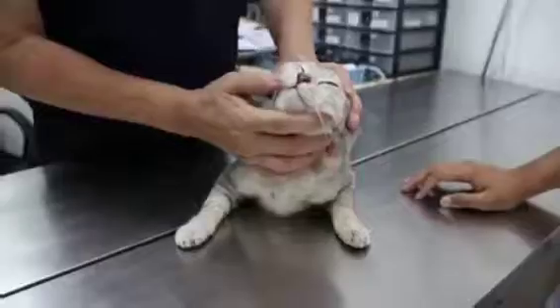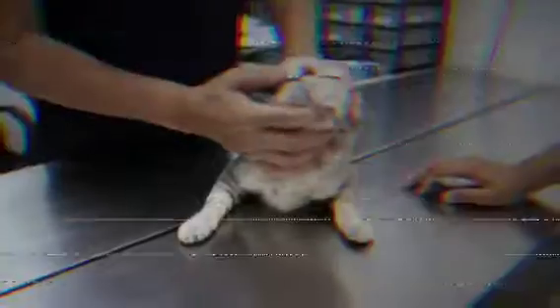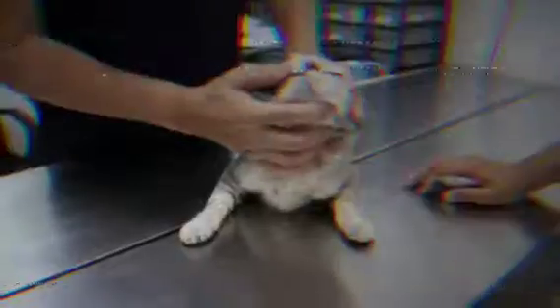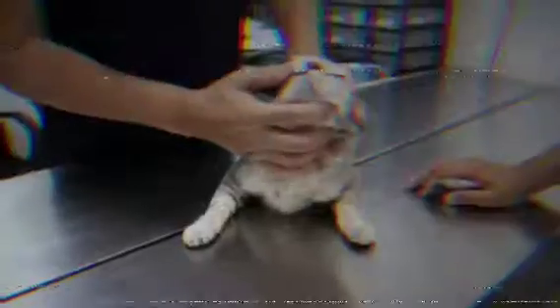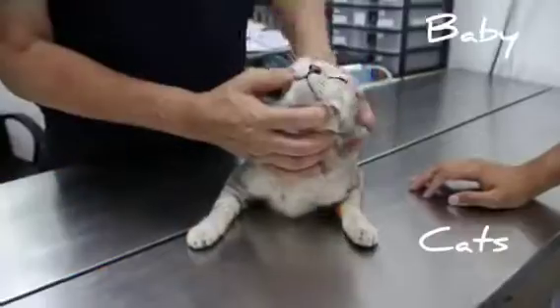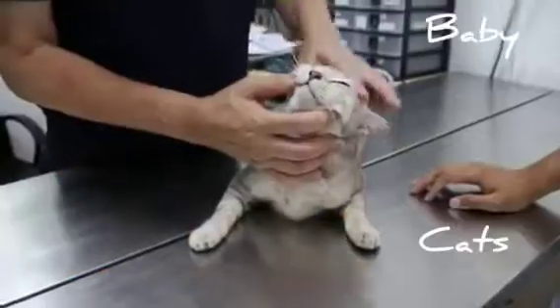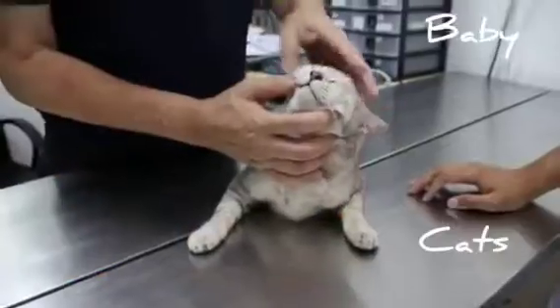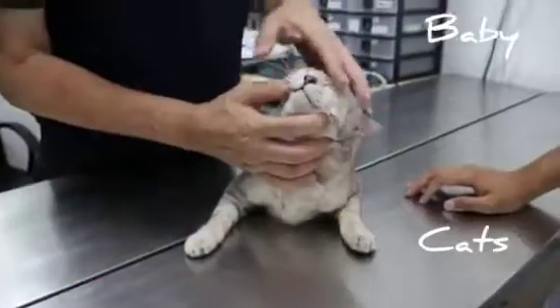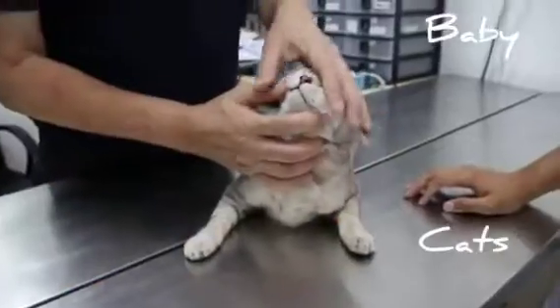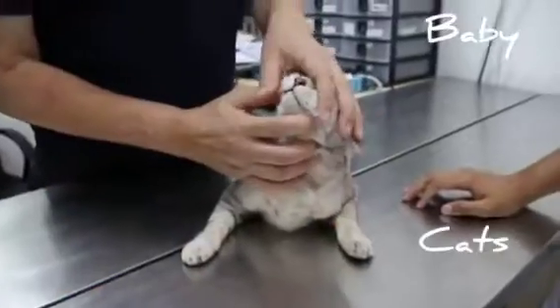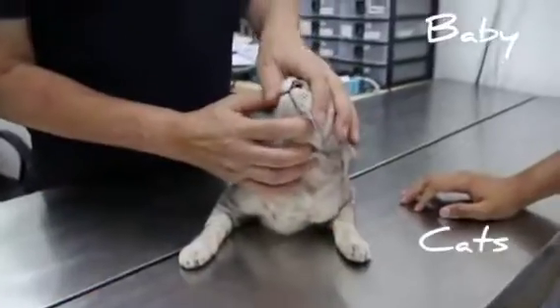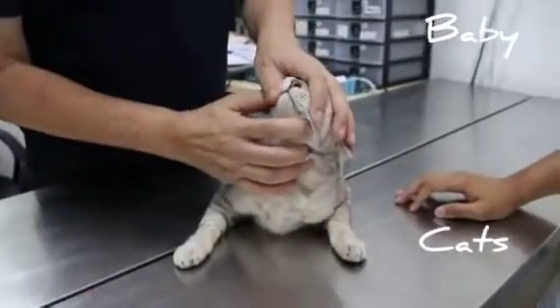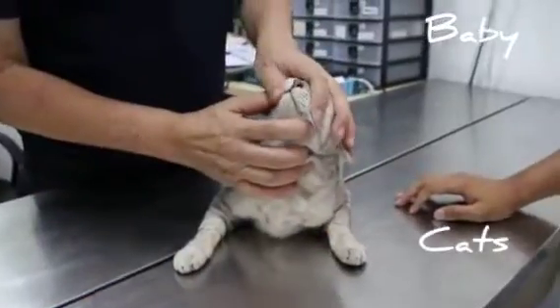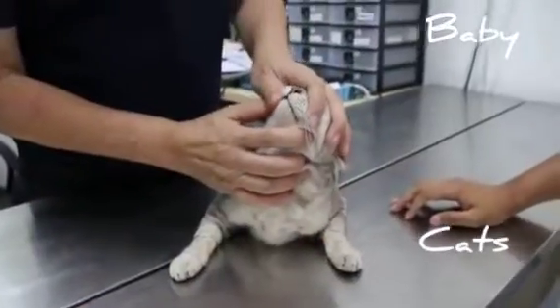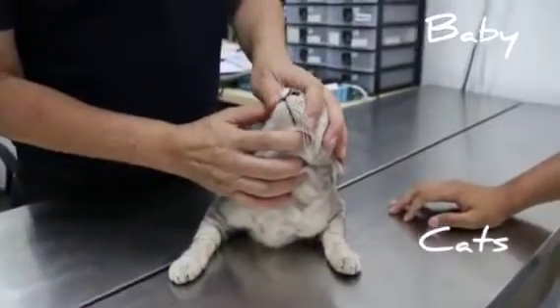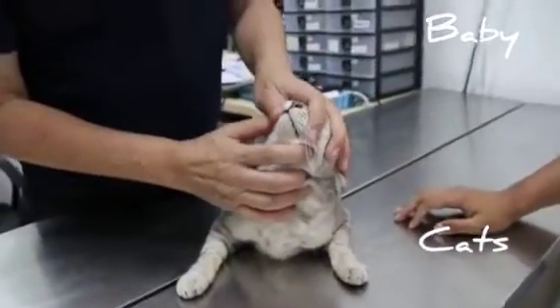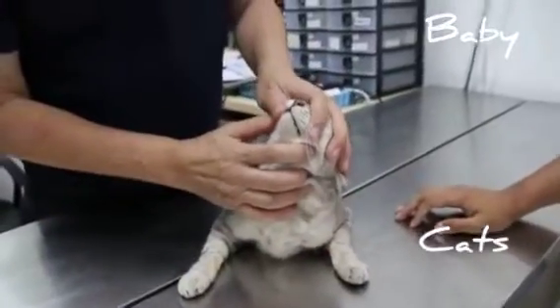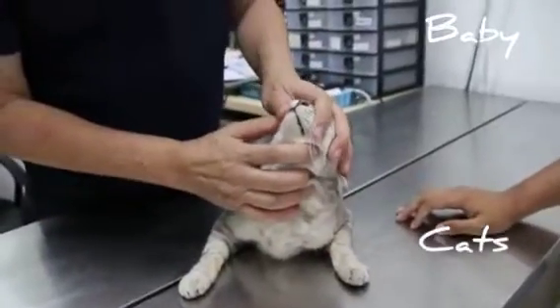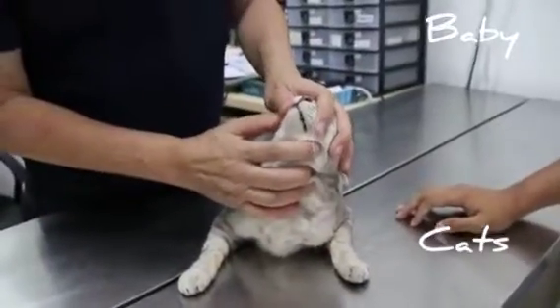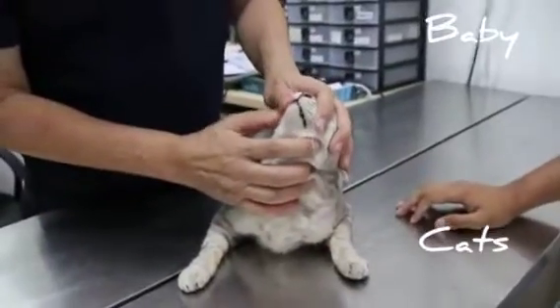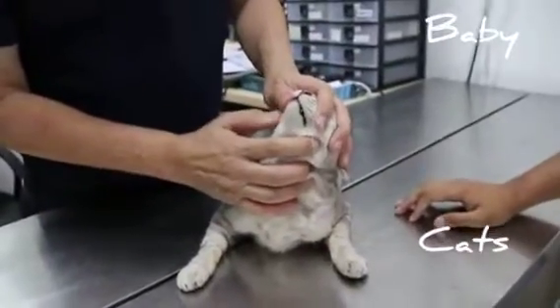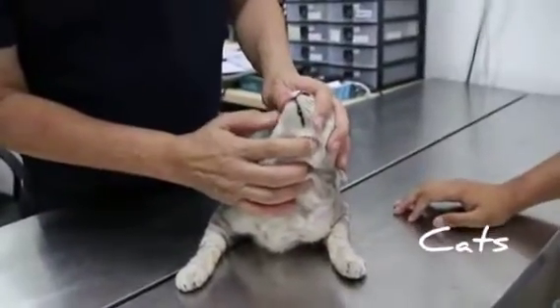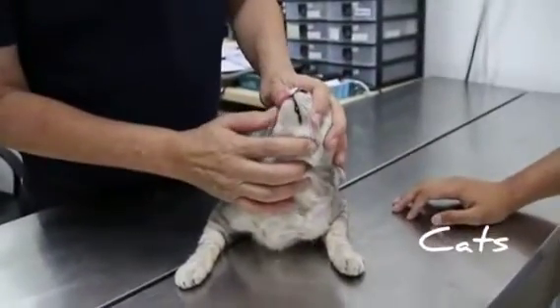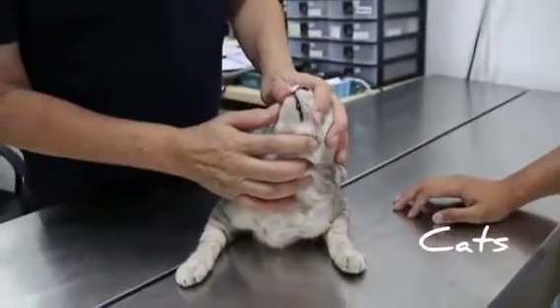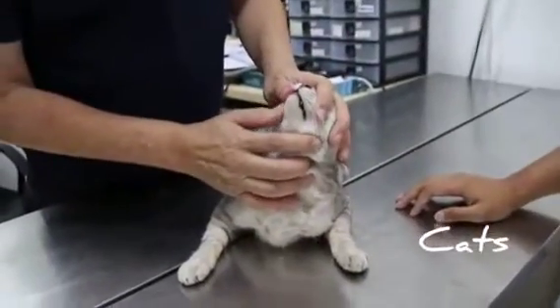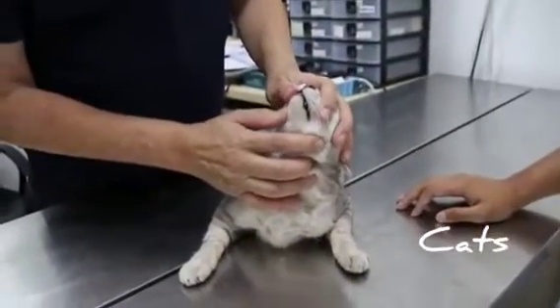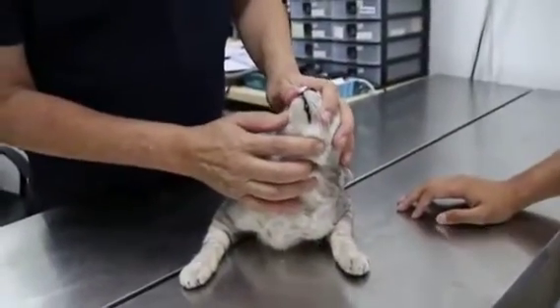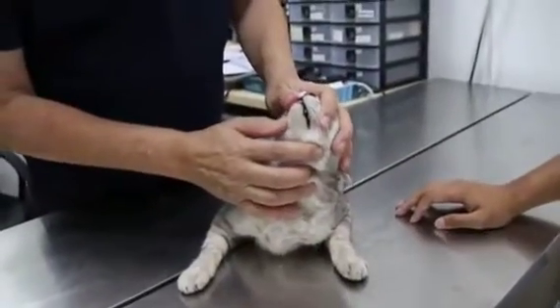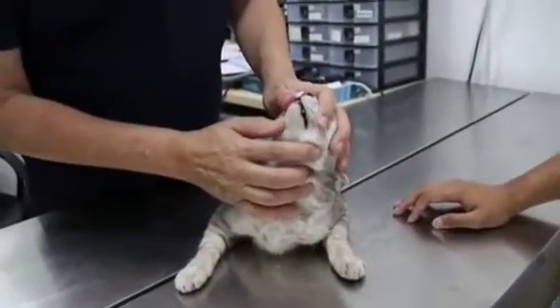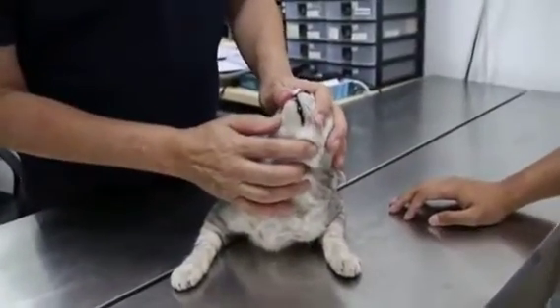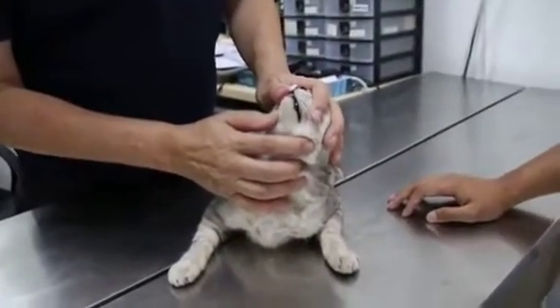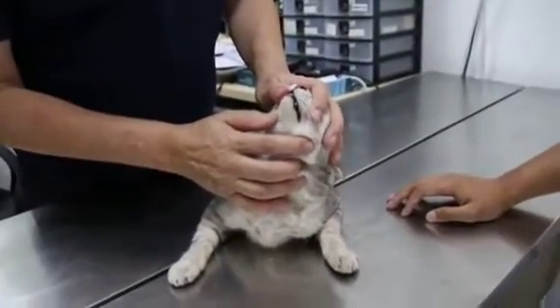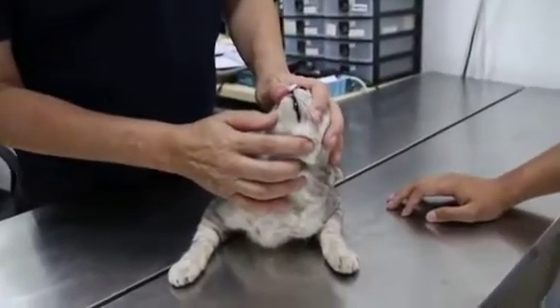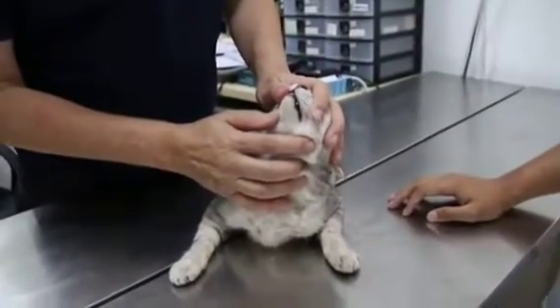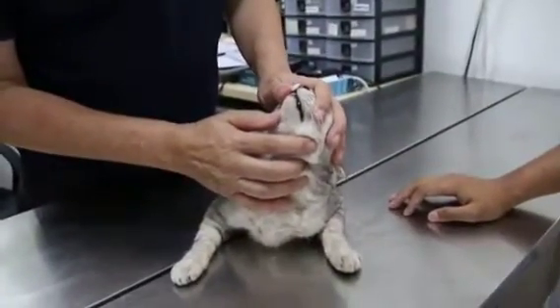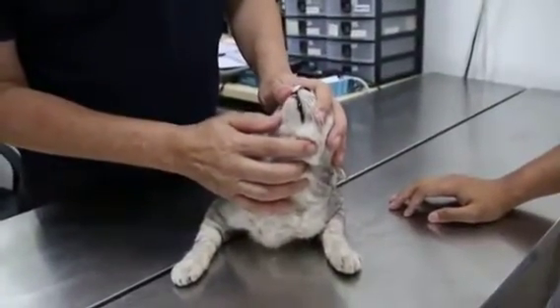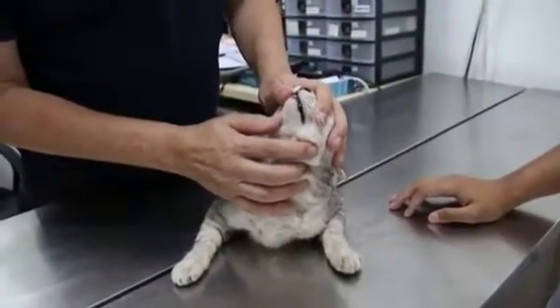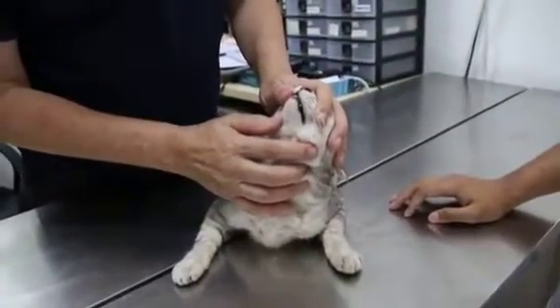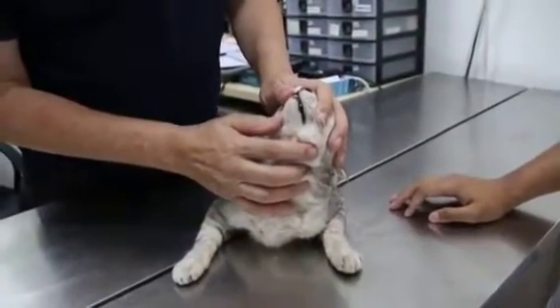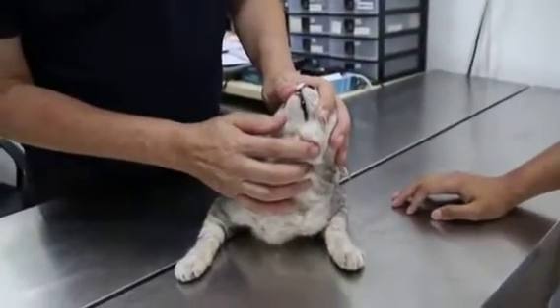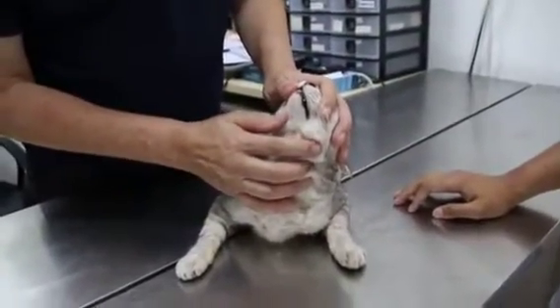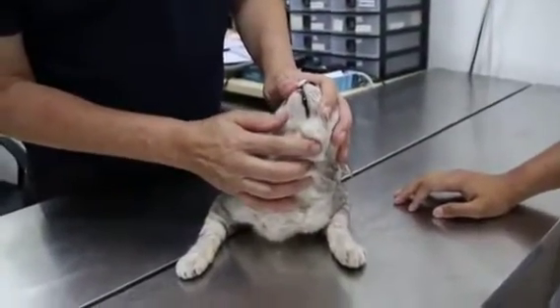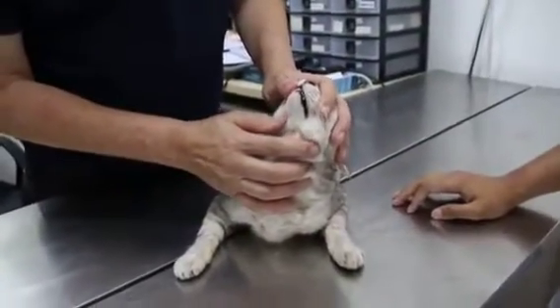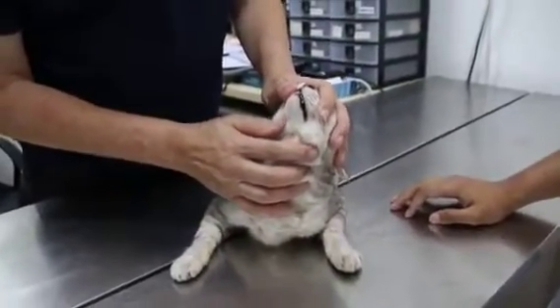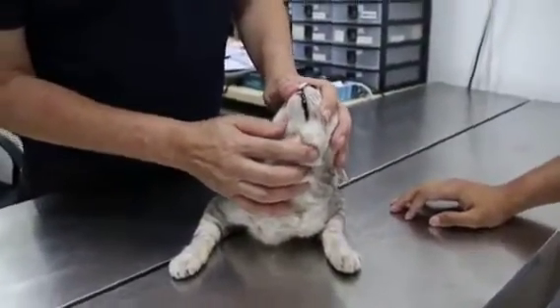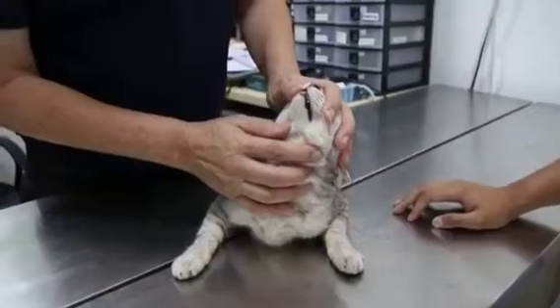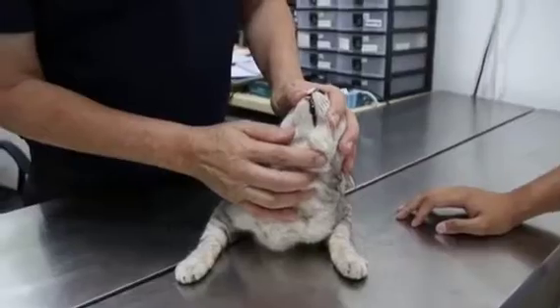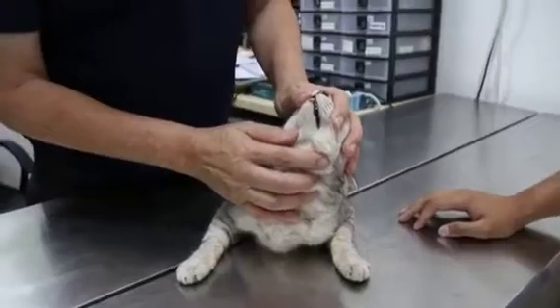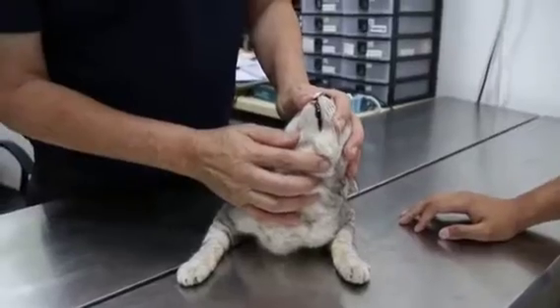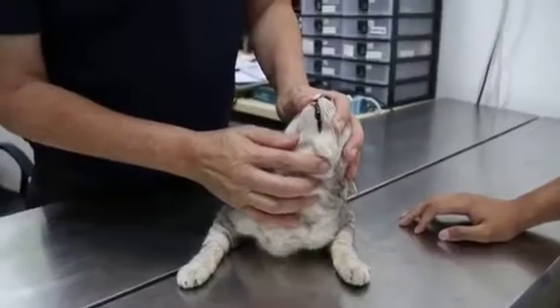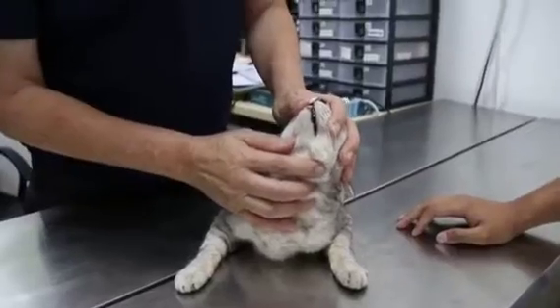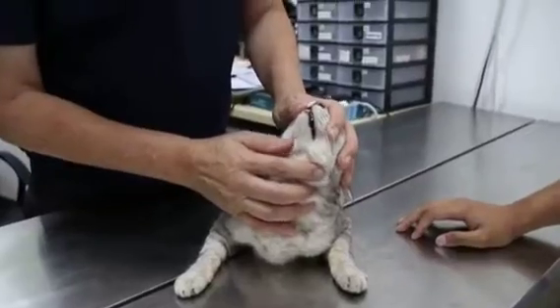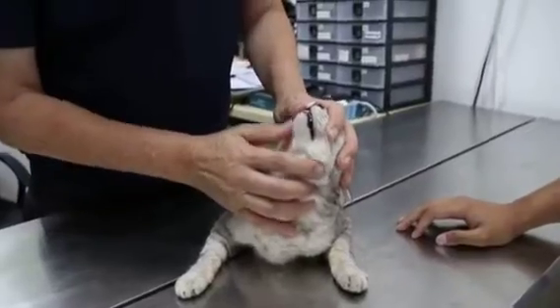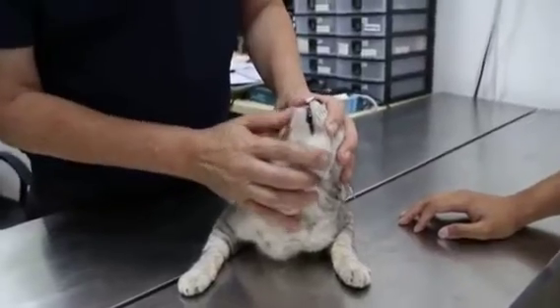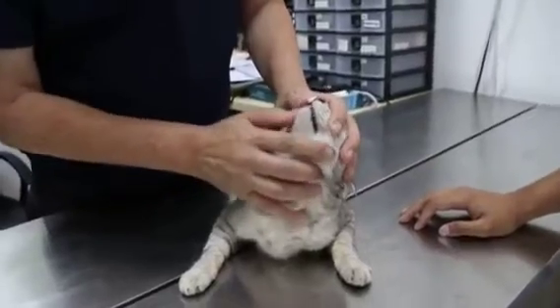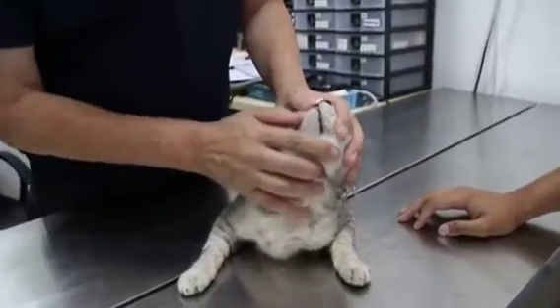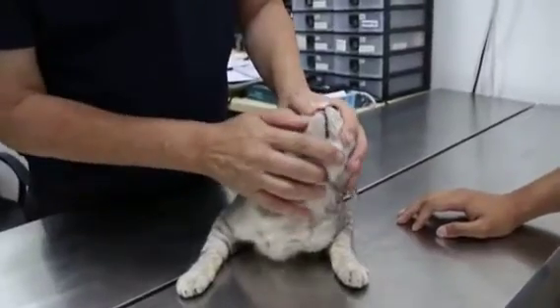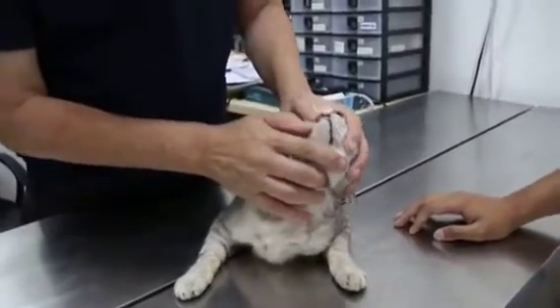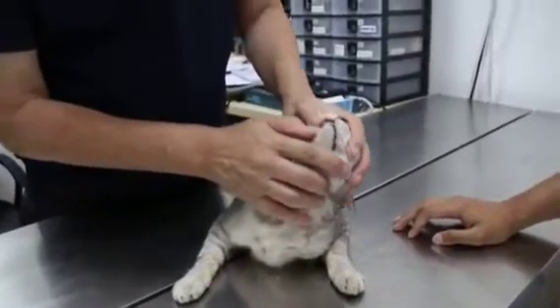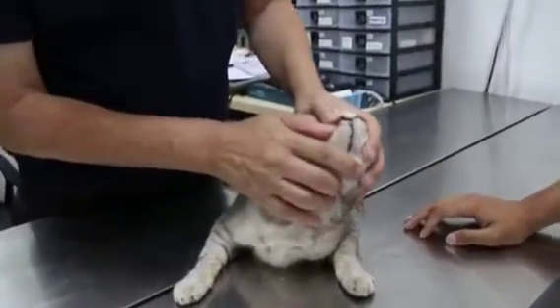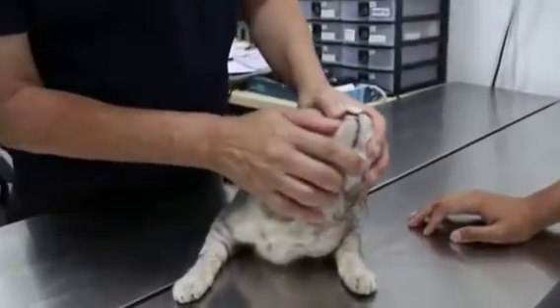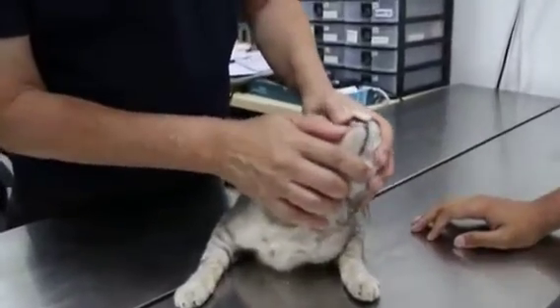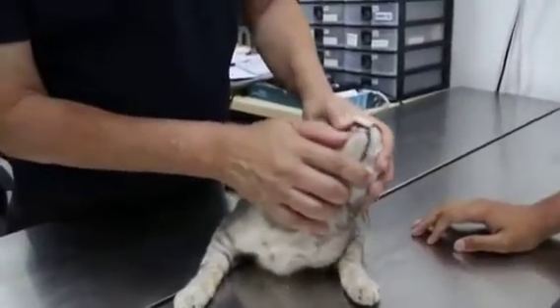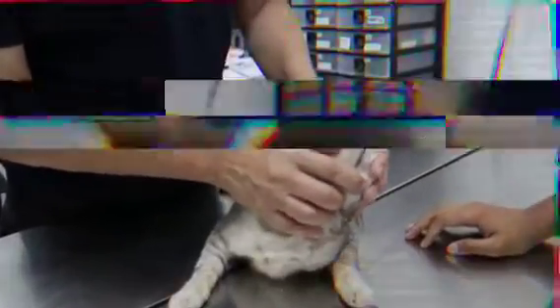The main complaint is a lot of vaginal discharge. Is the cat eating or not eating? She's eating and drinking.